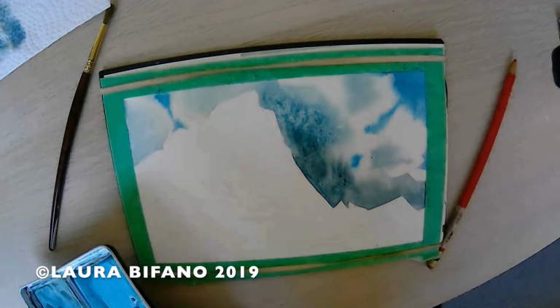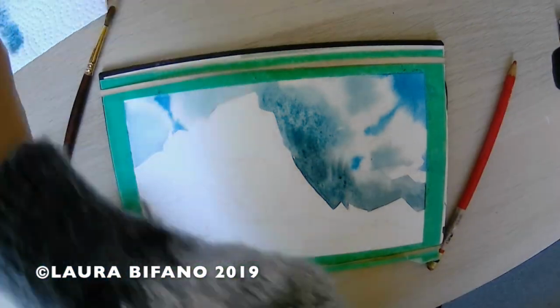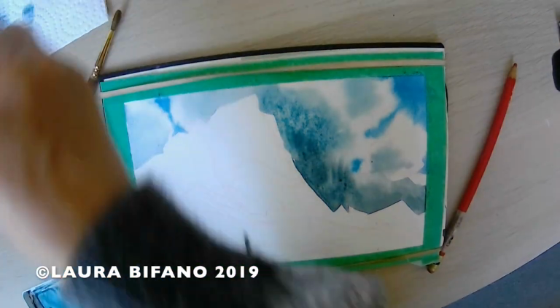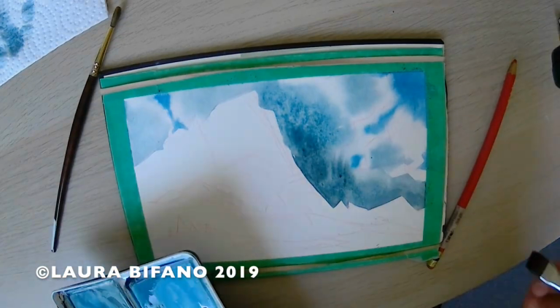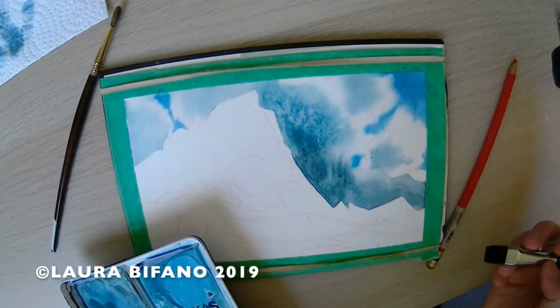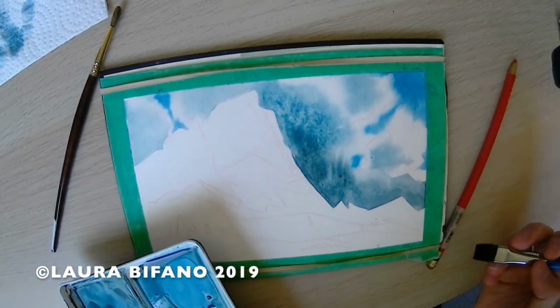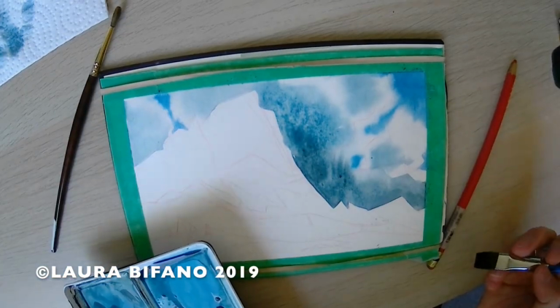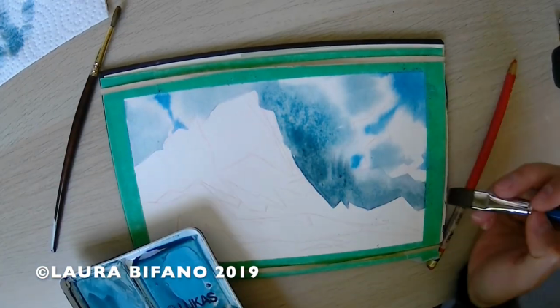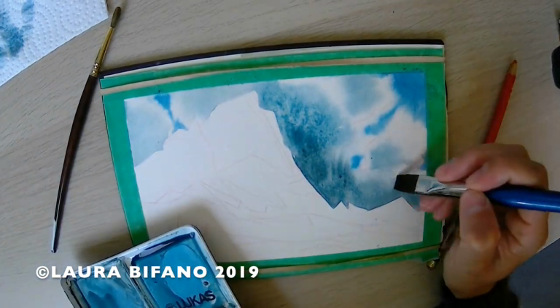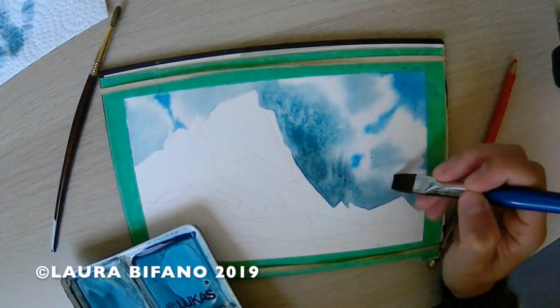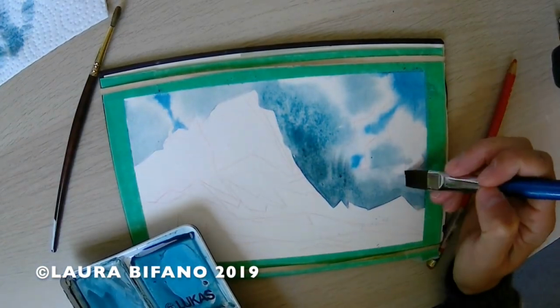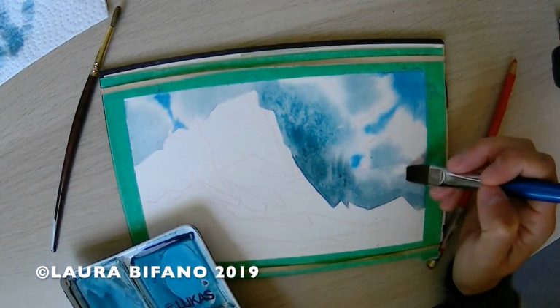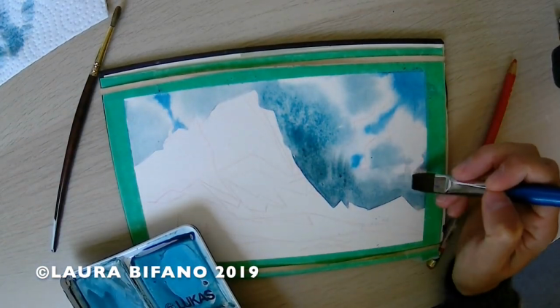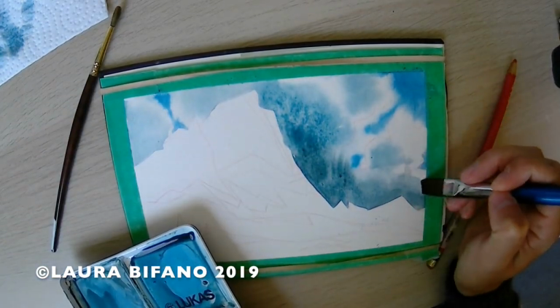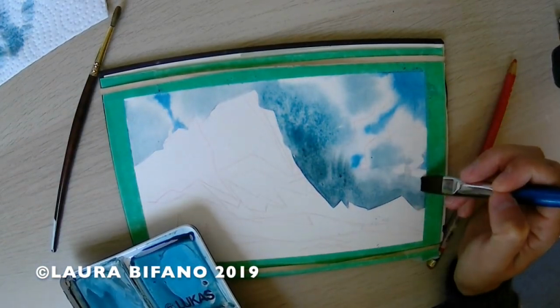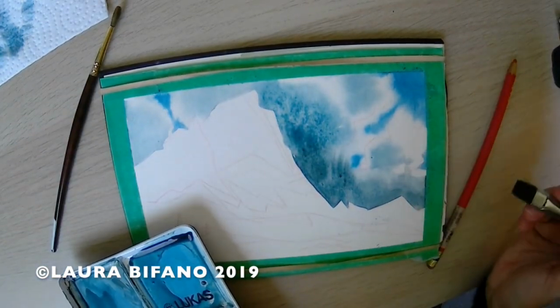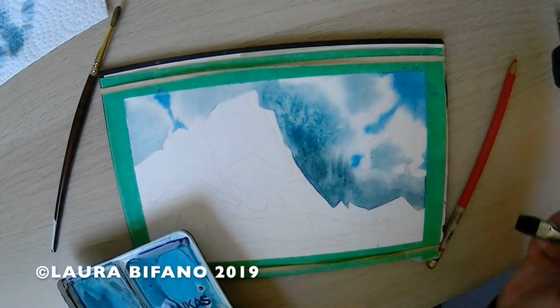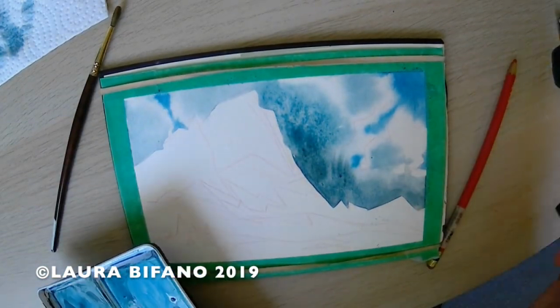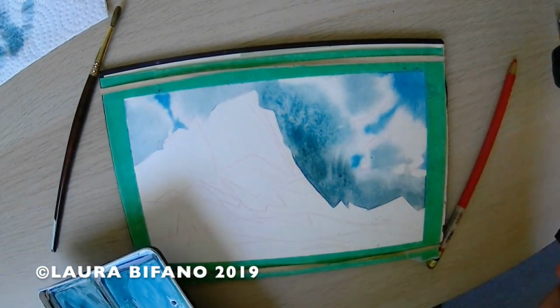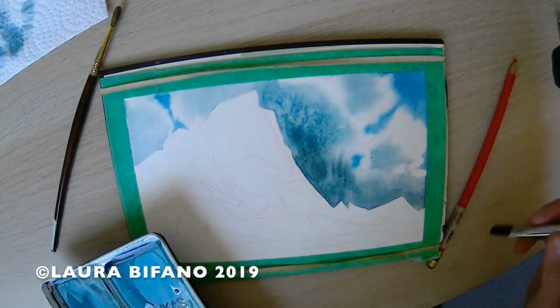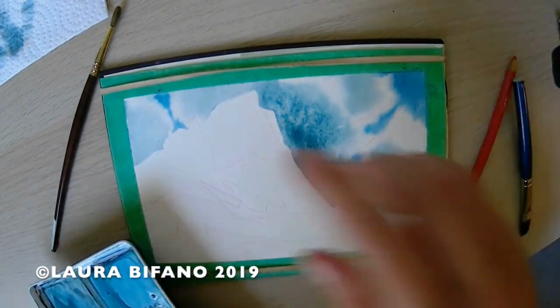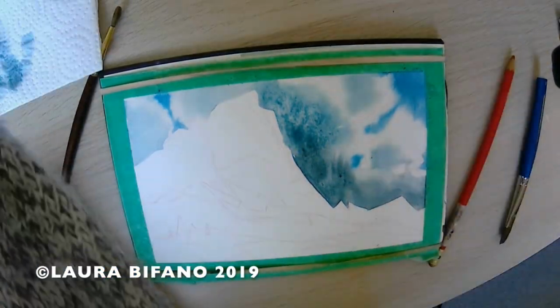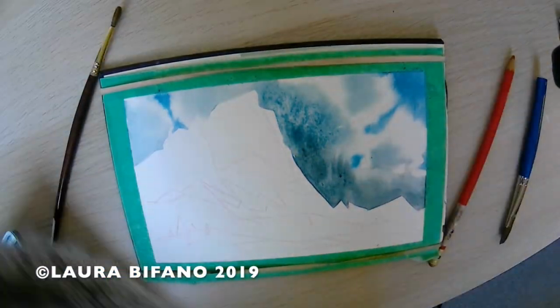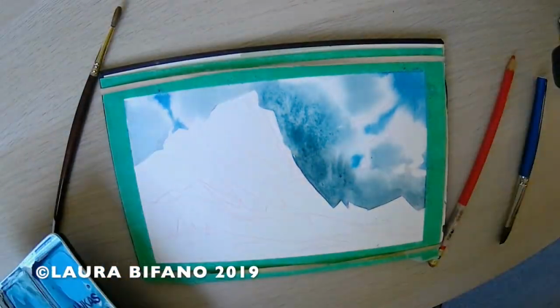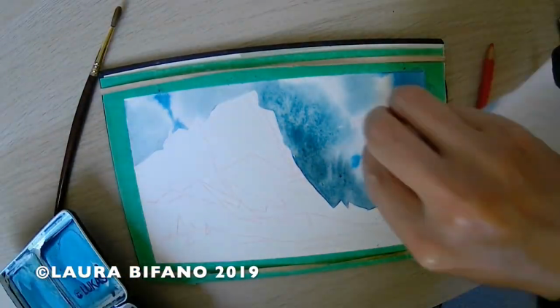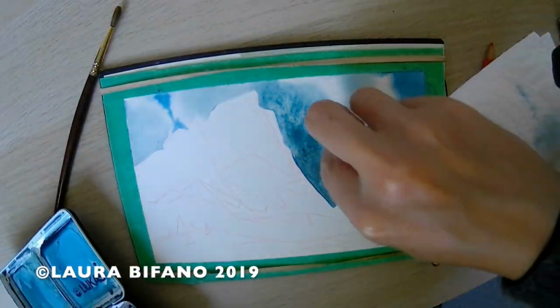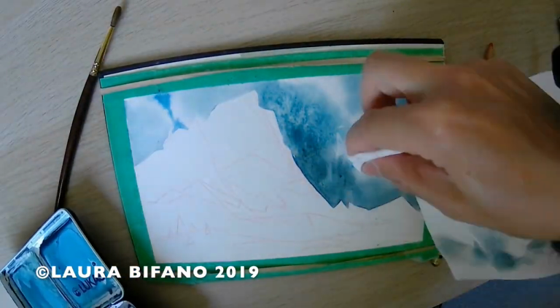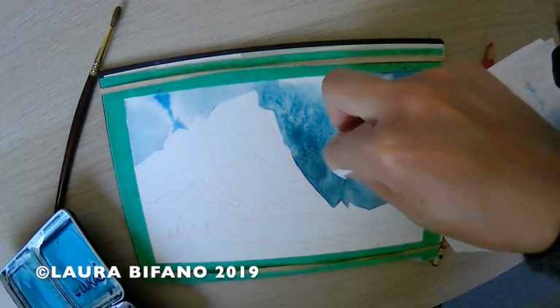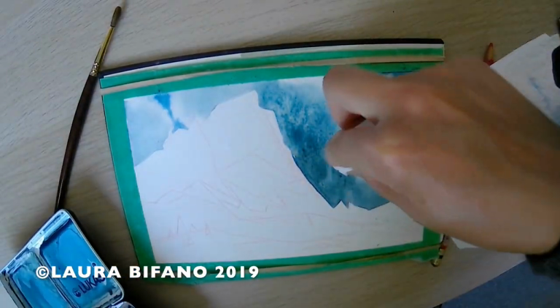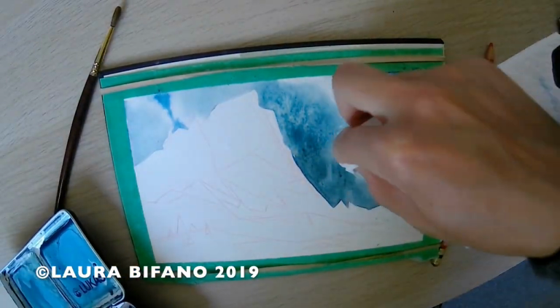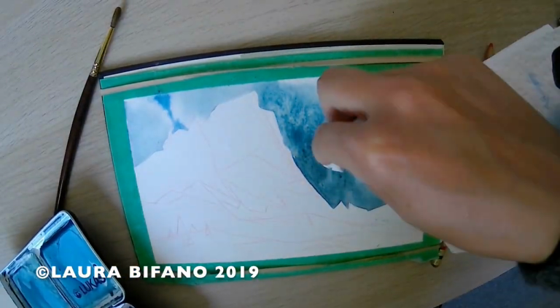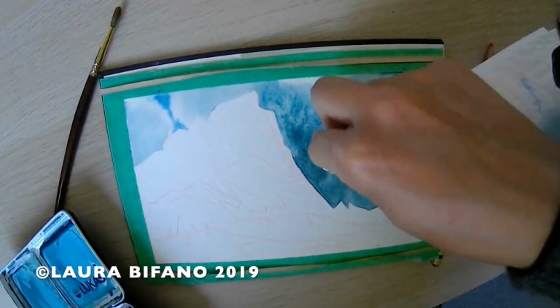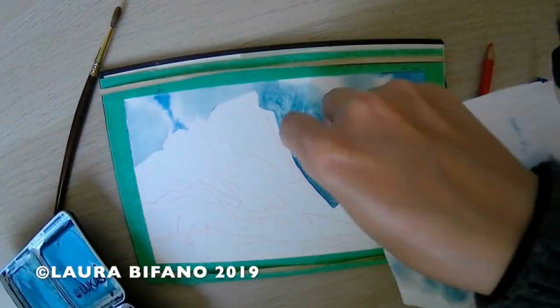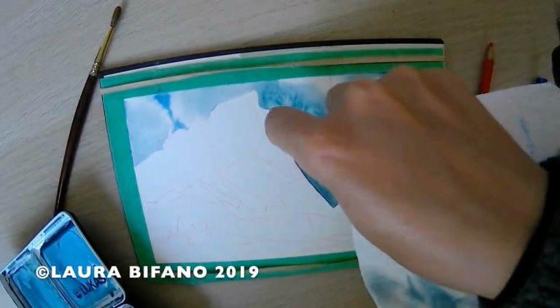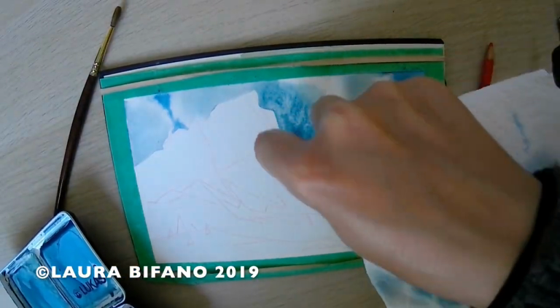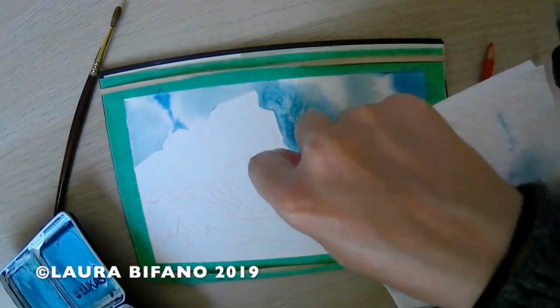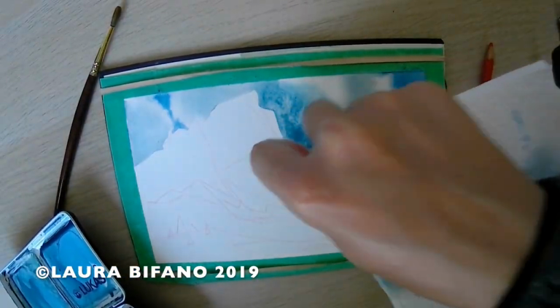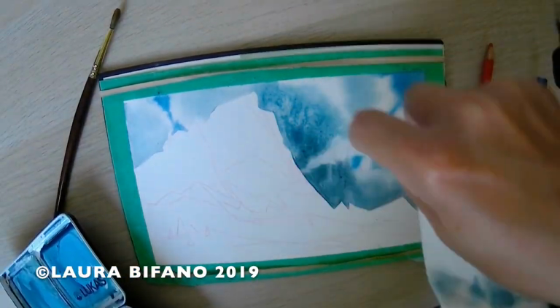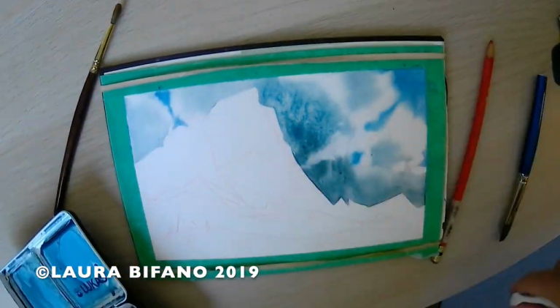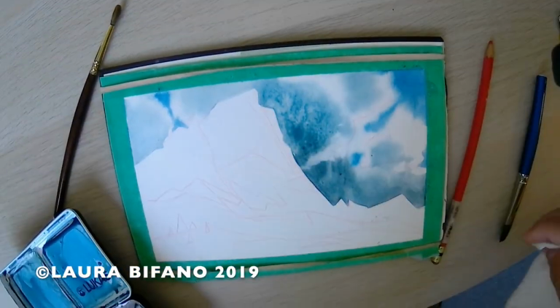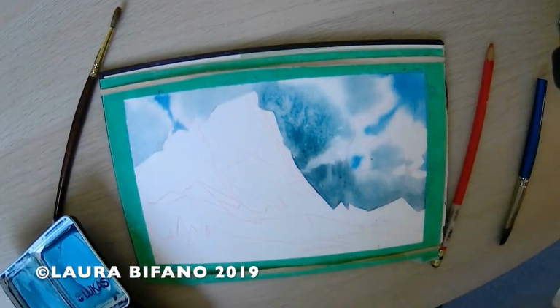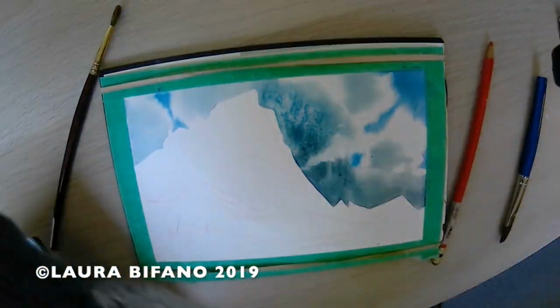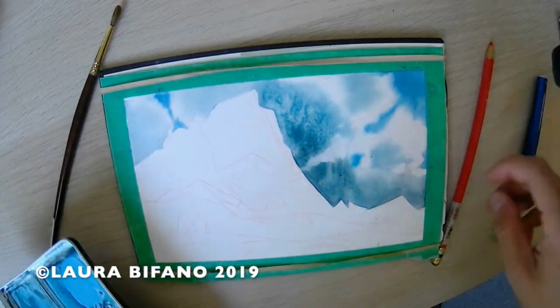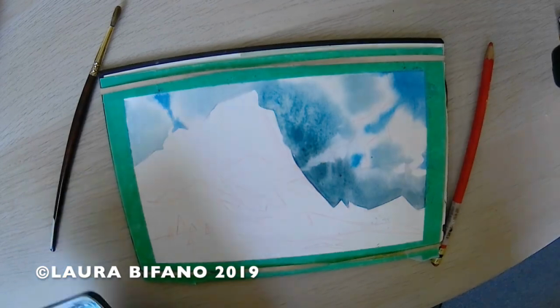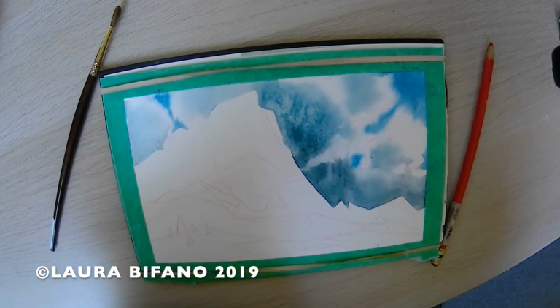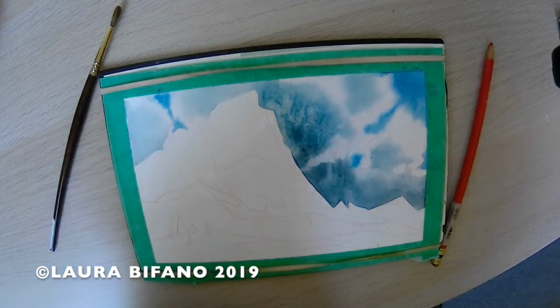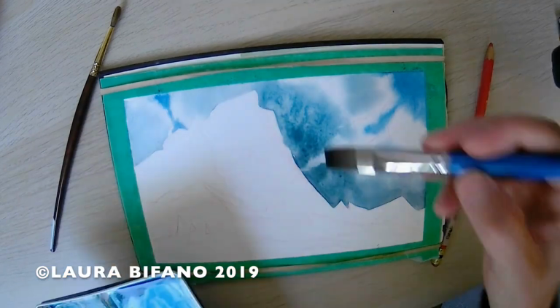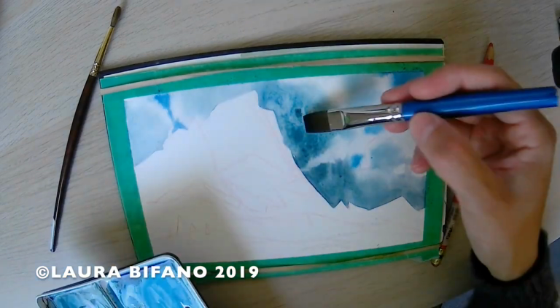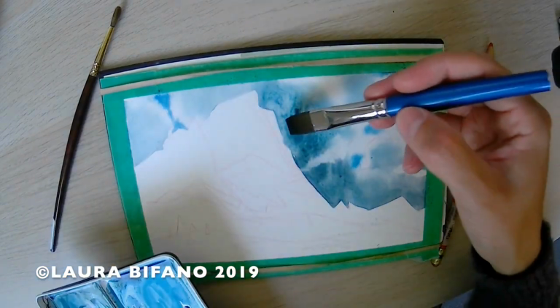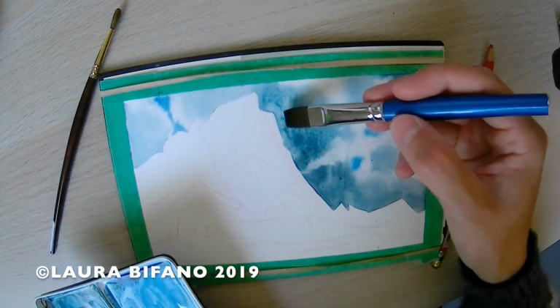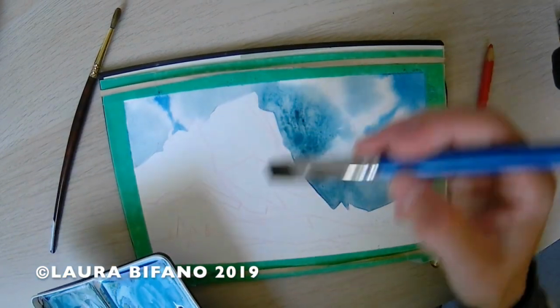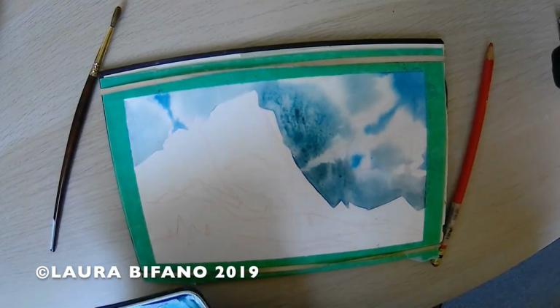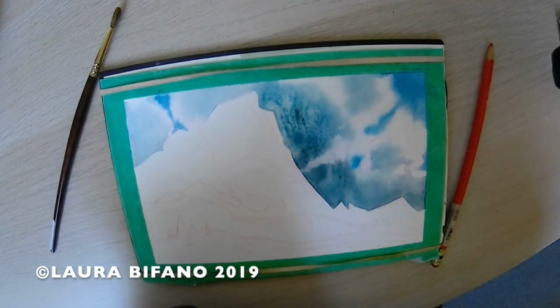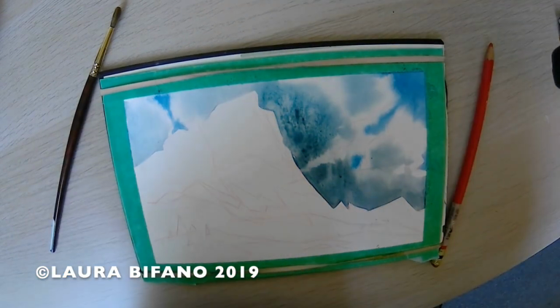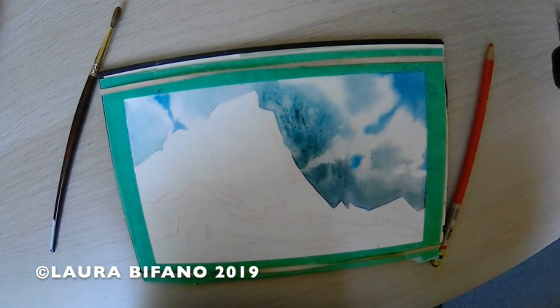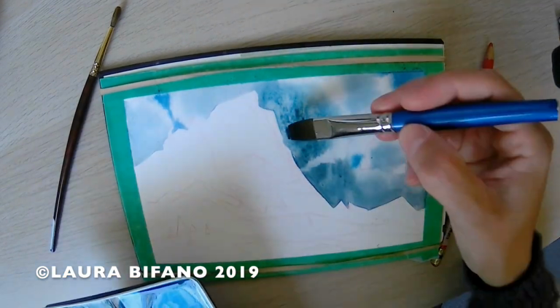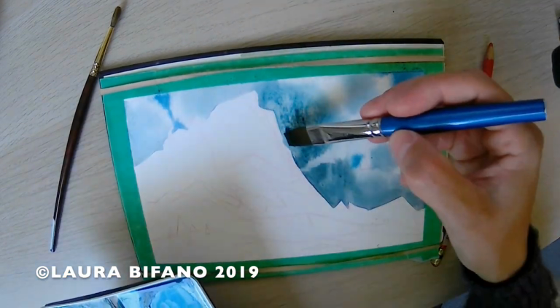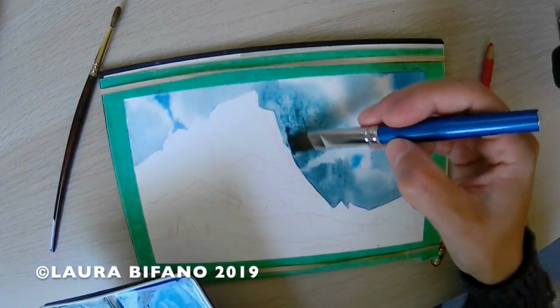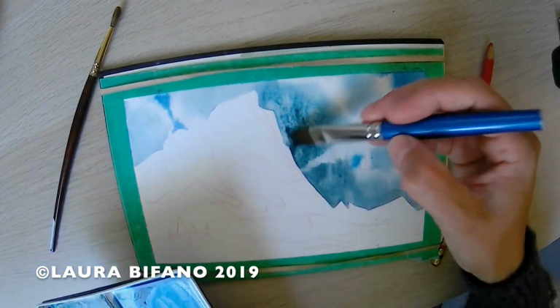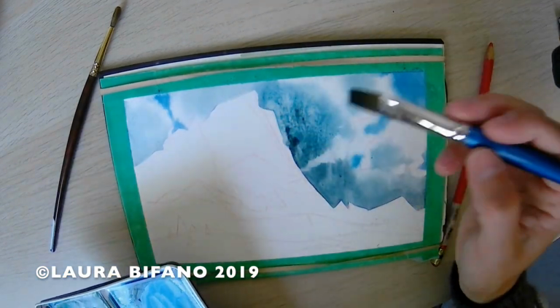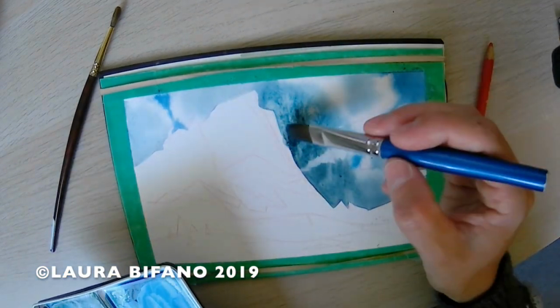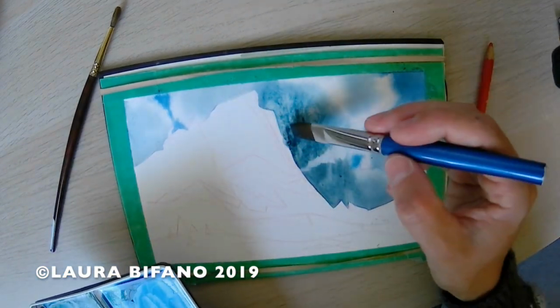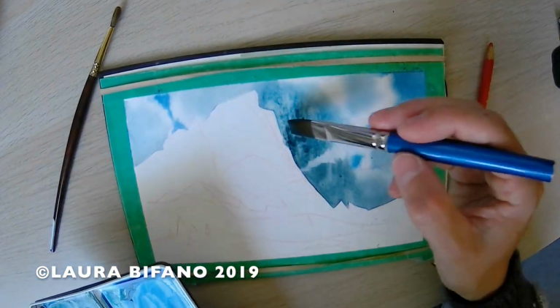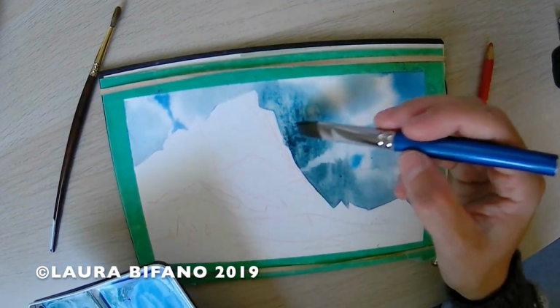I start working on the background cliff while the paper is still wet so I can get that nice edge bleed and transition between the rock and the cloud.